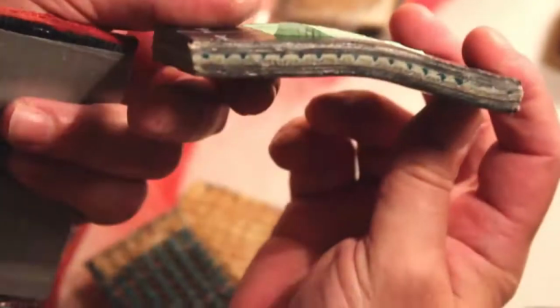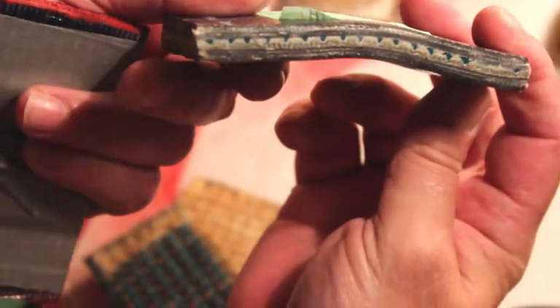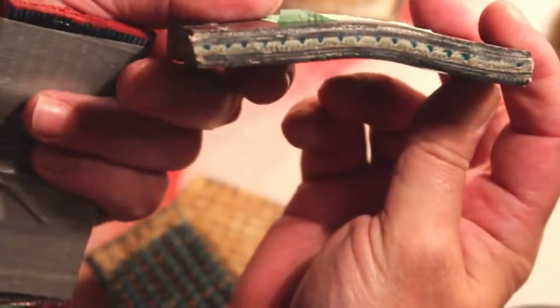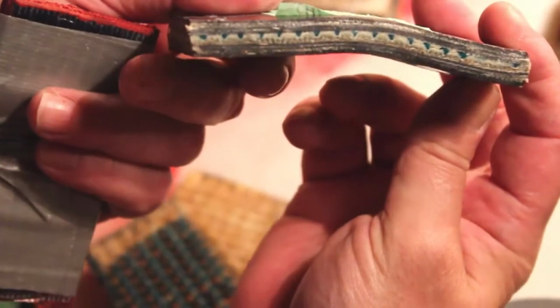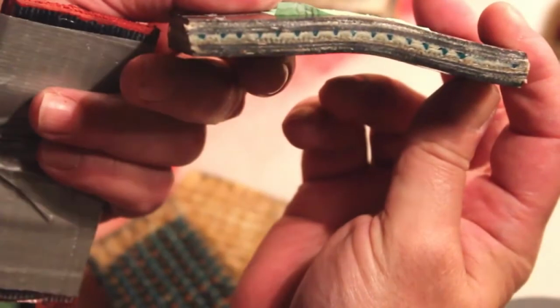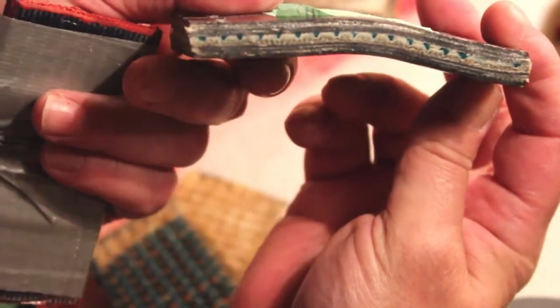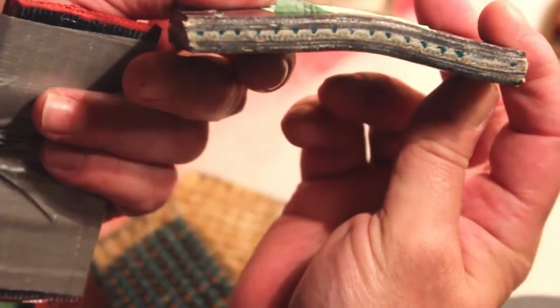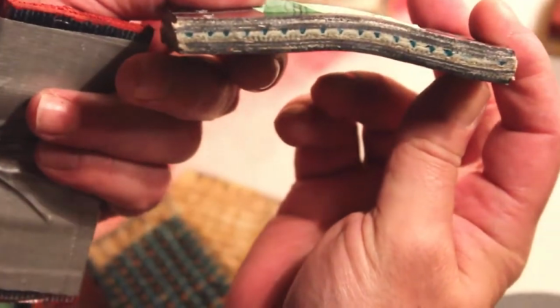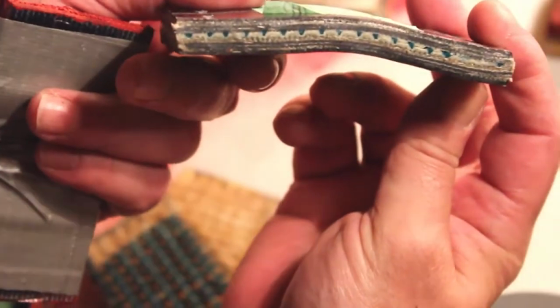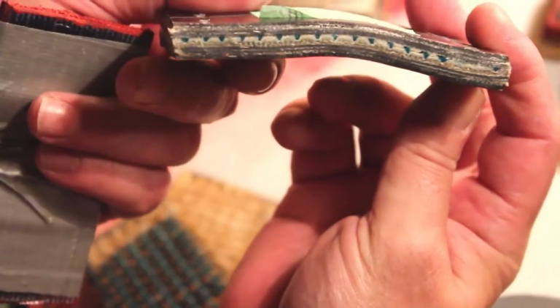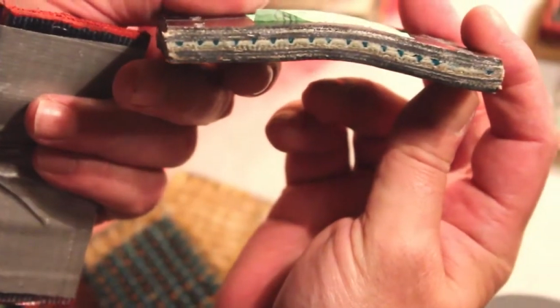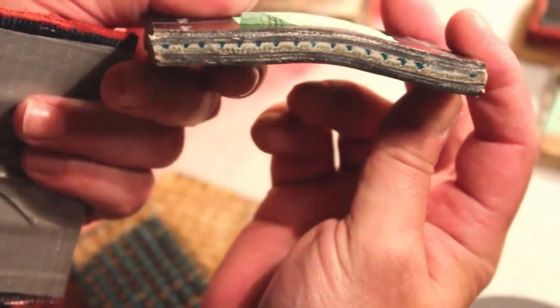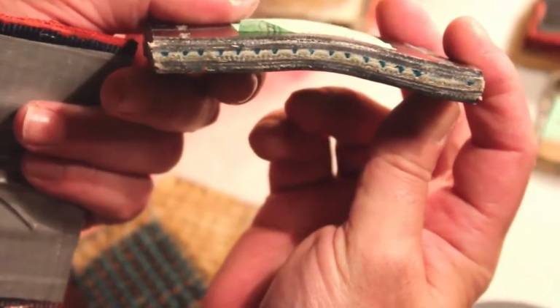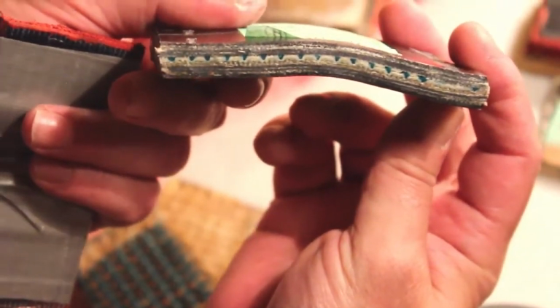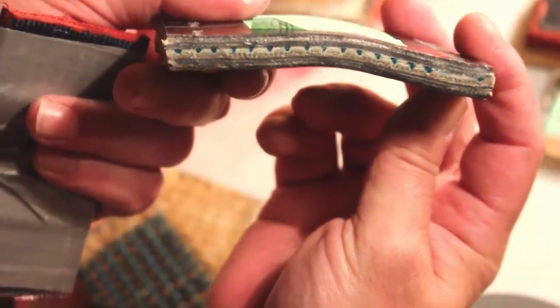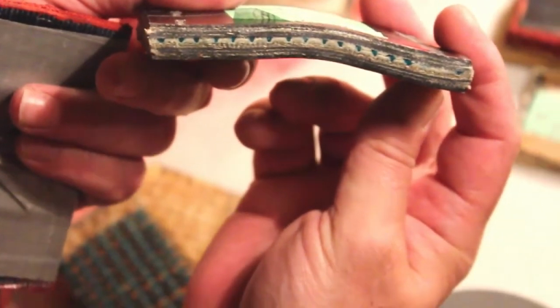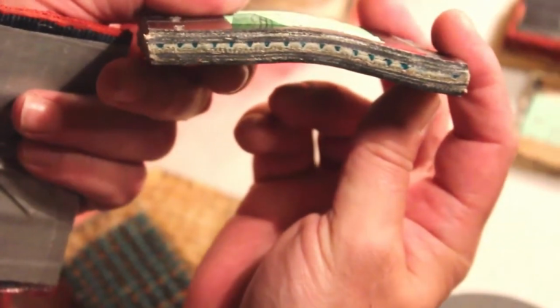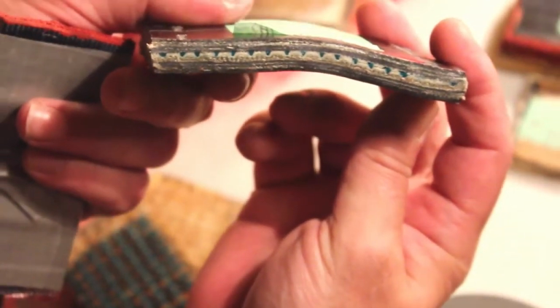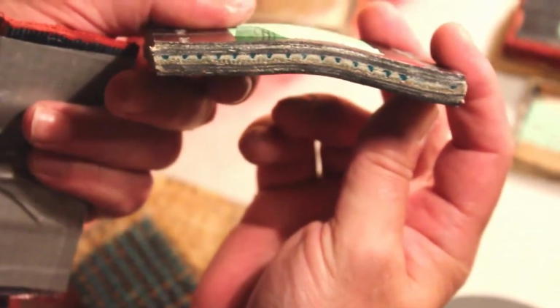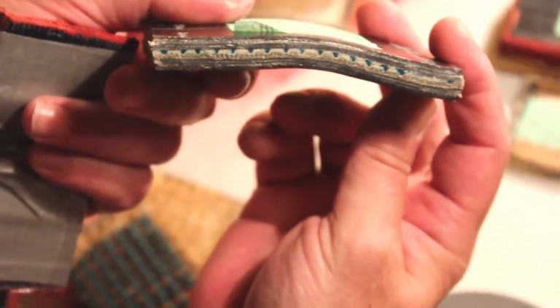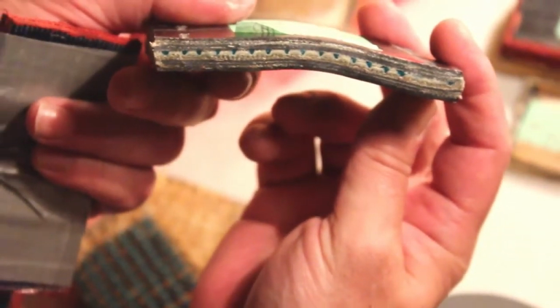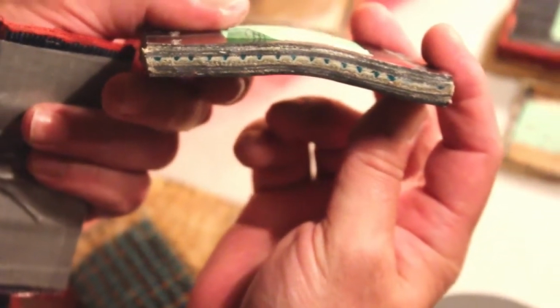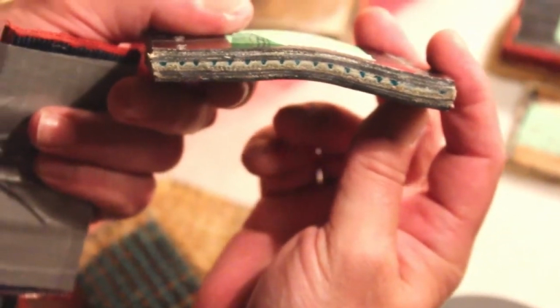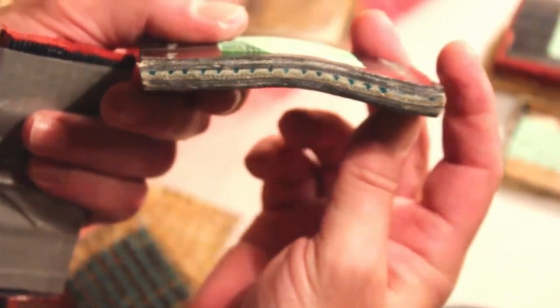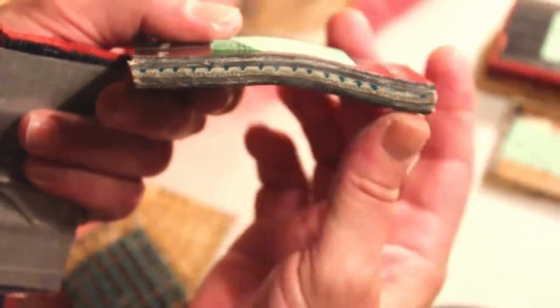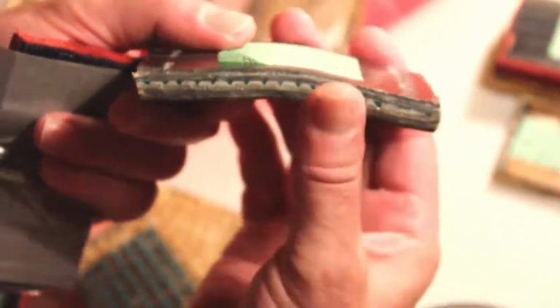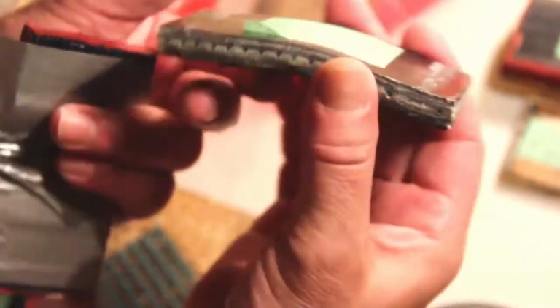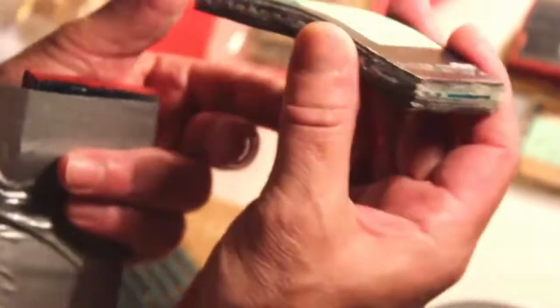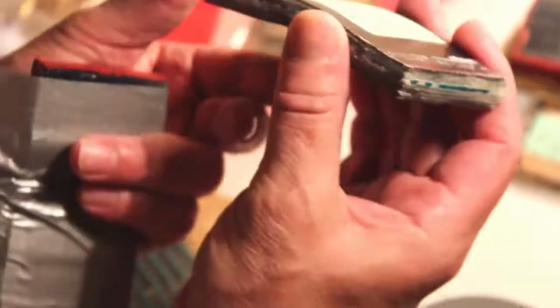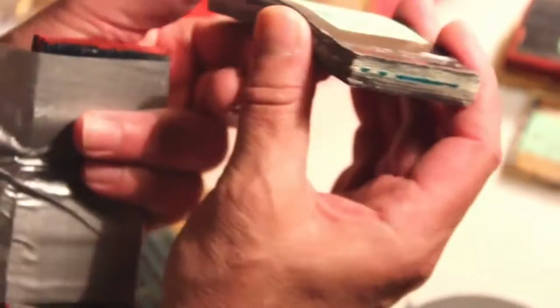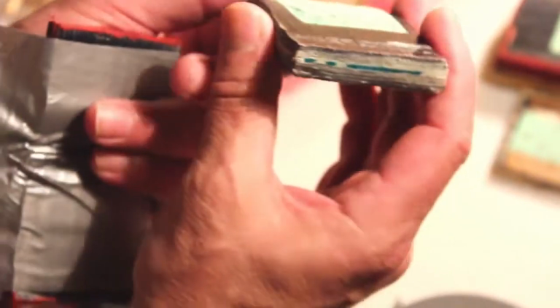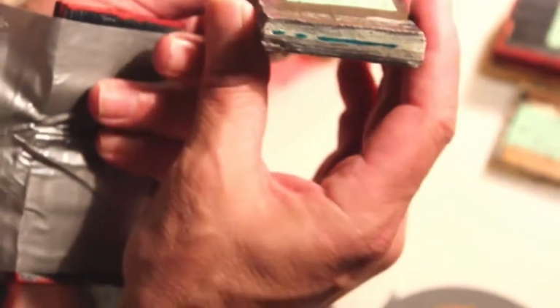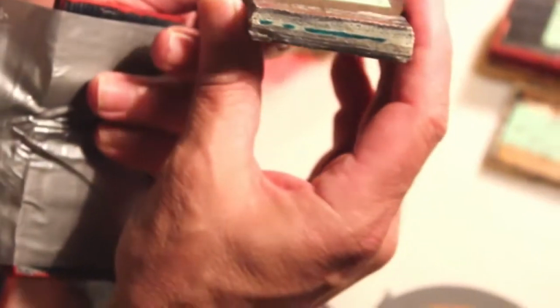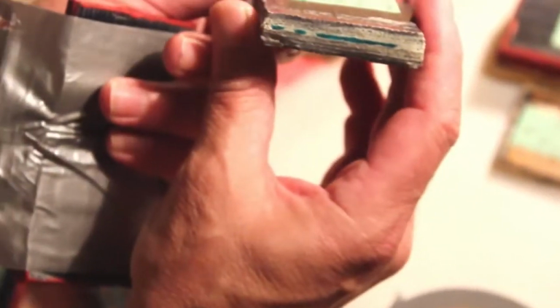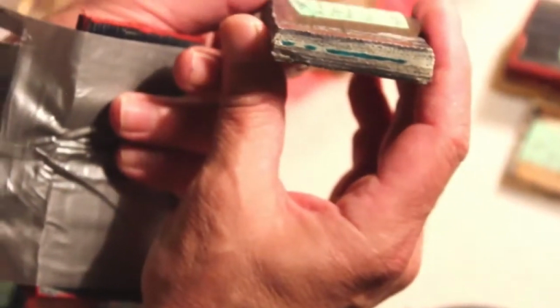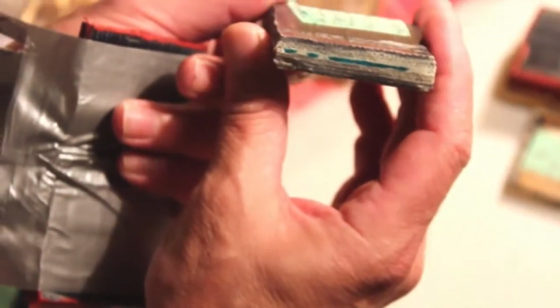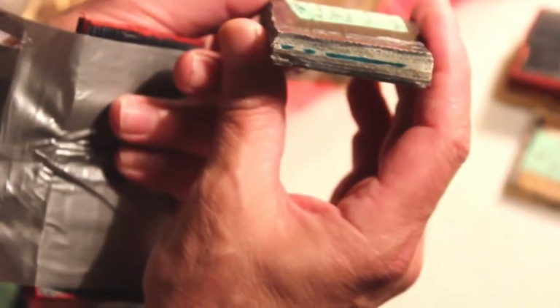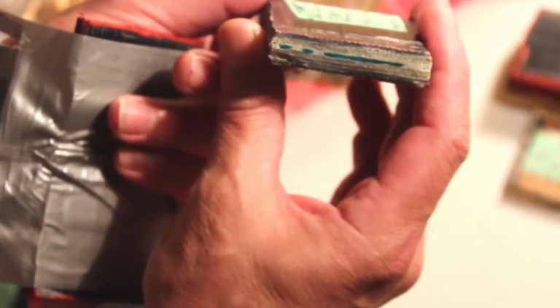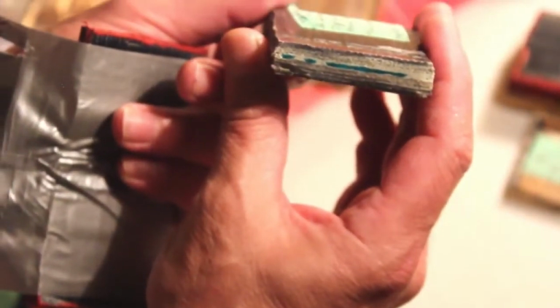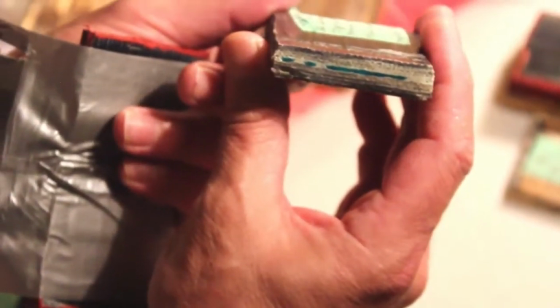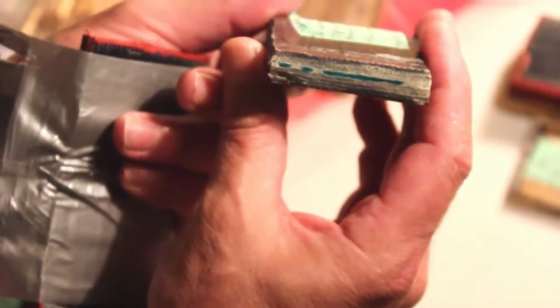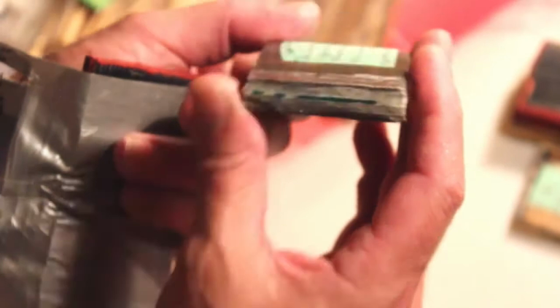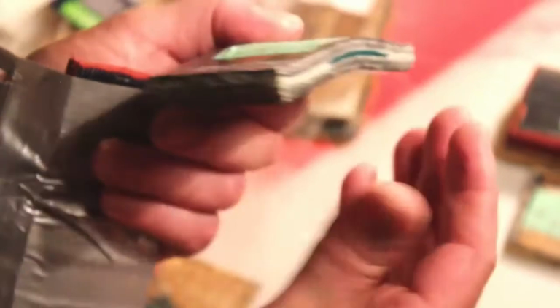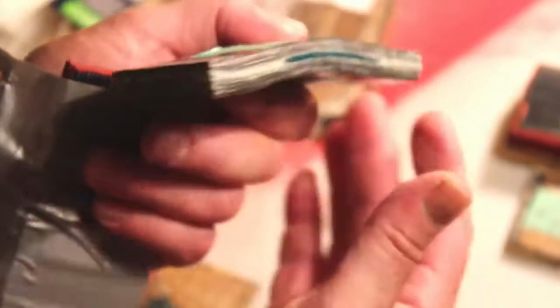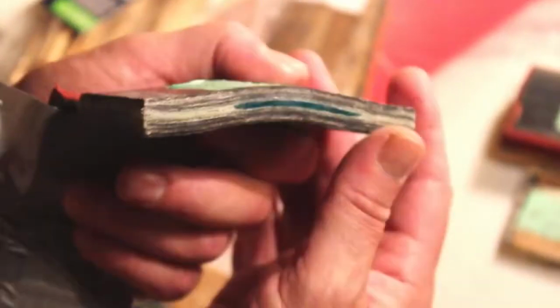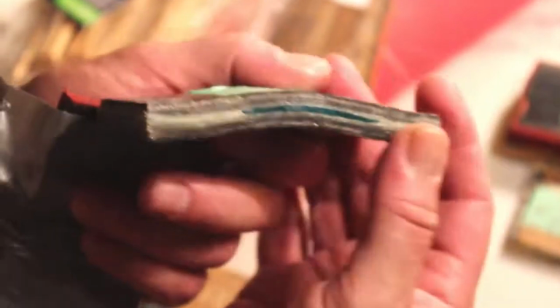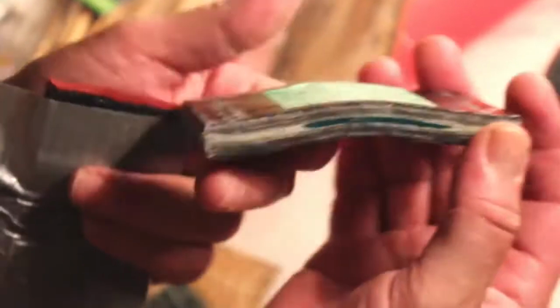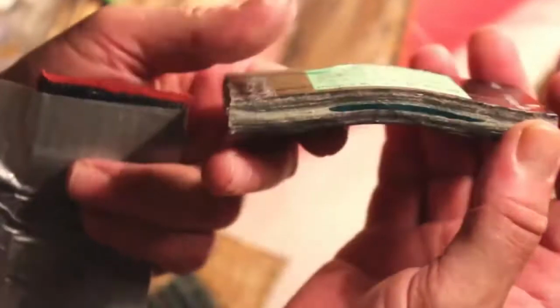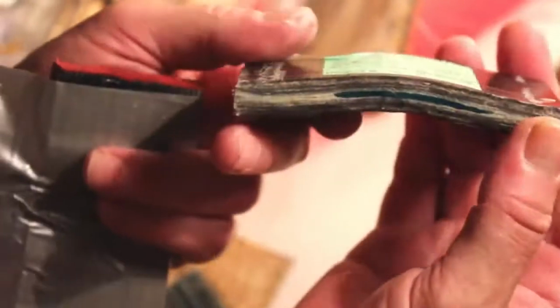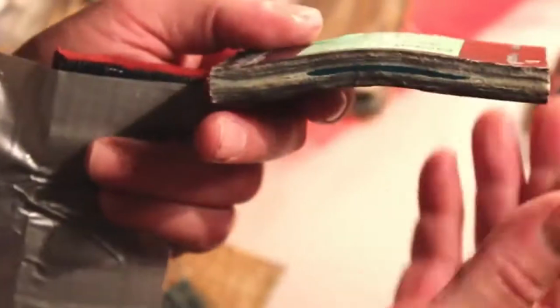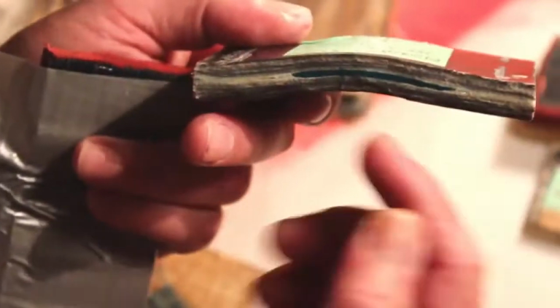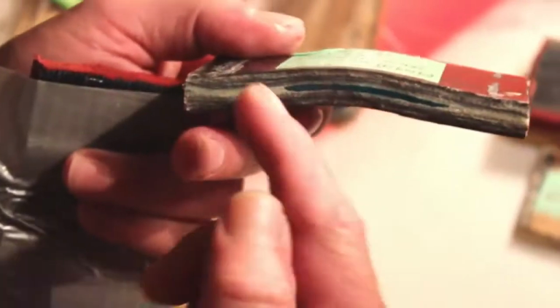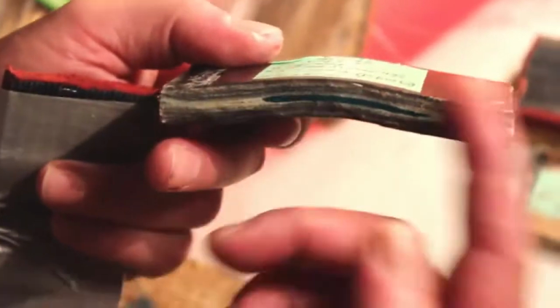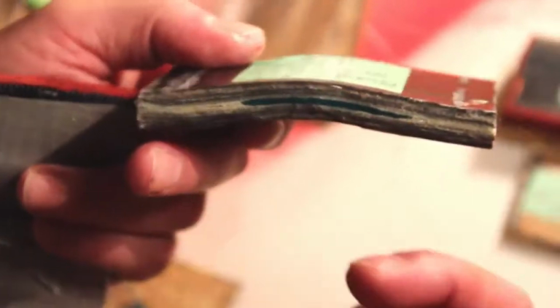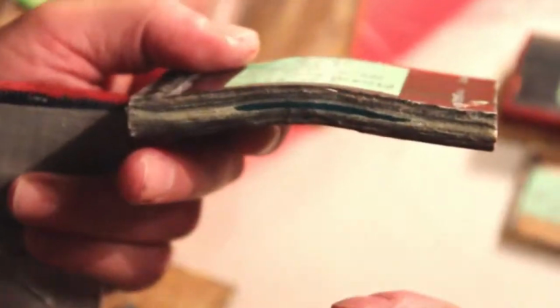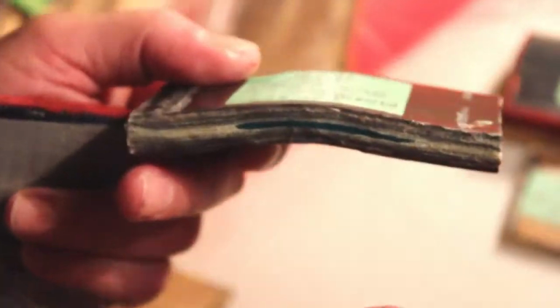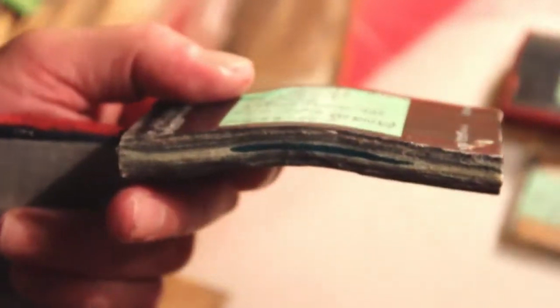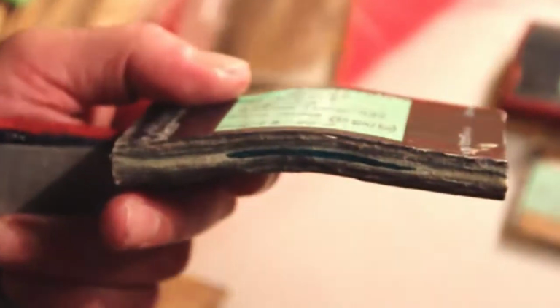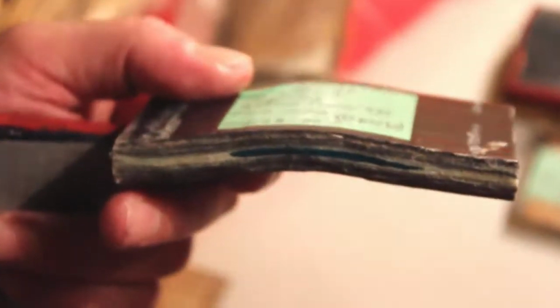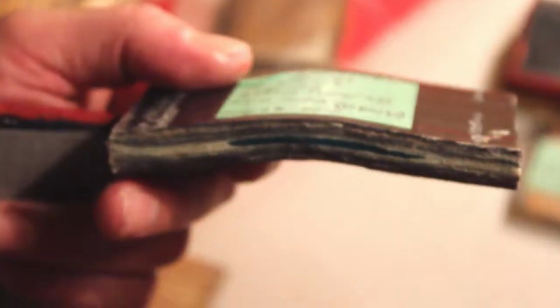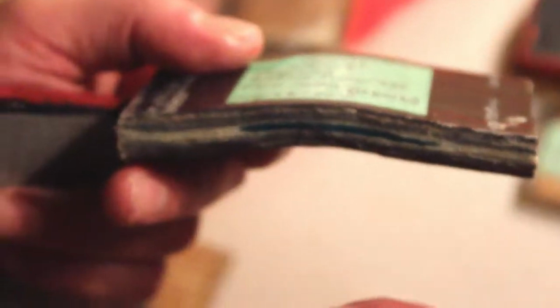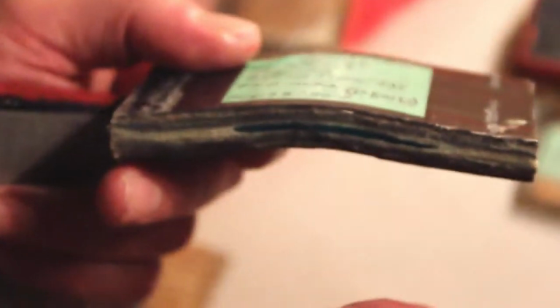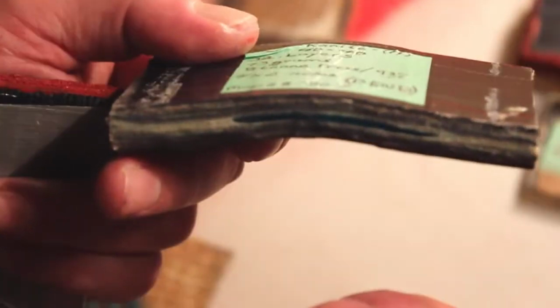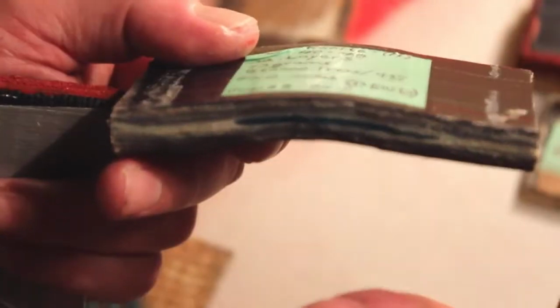Do you see any cracks and tears? That was a complete bend. Please tell me if you see any cracks or tears. I can do this test again and again and again.